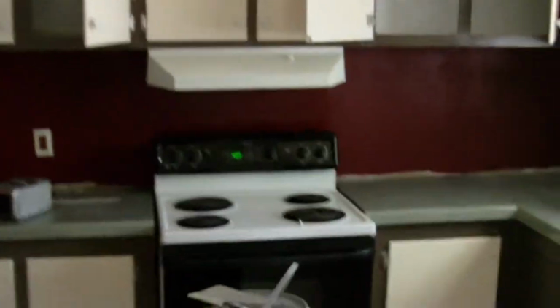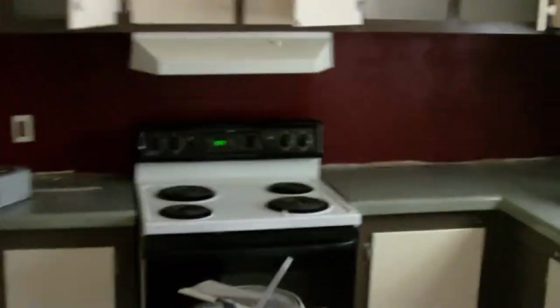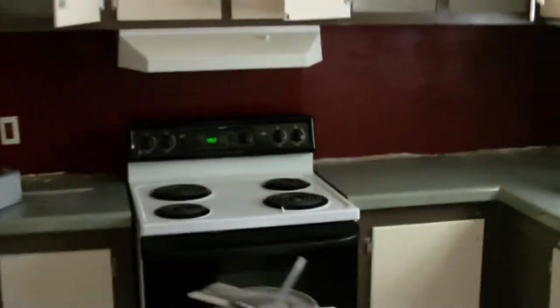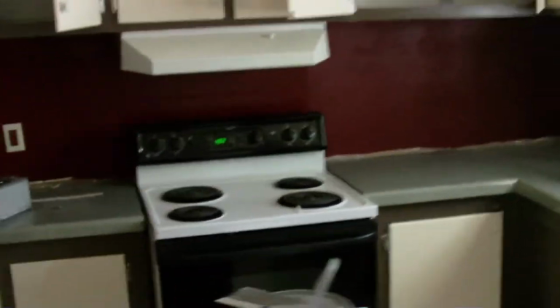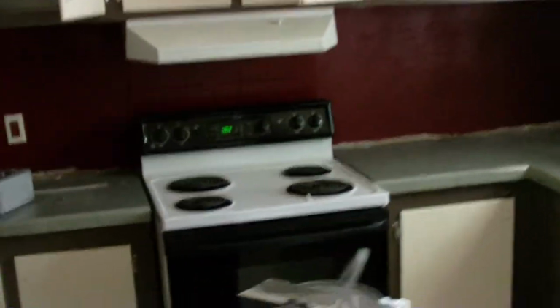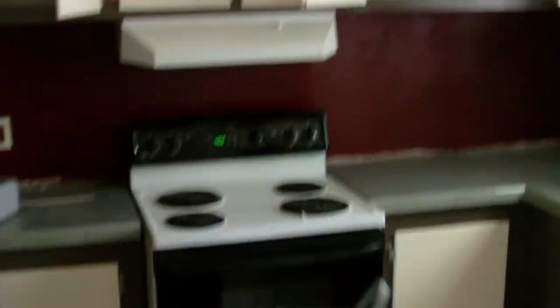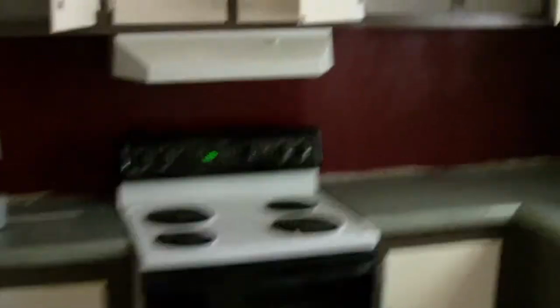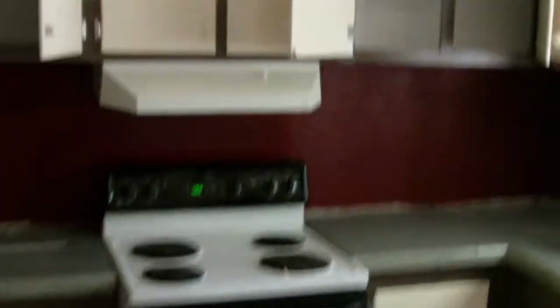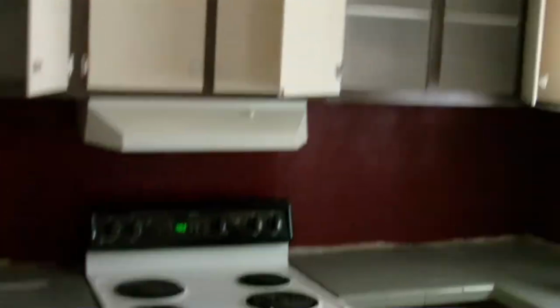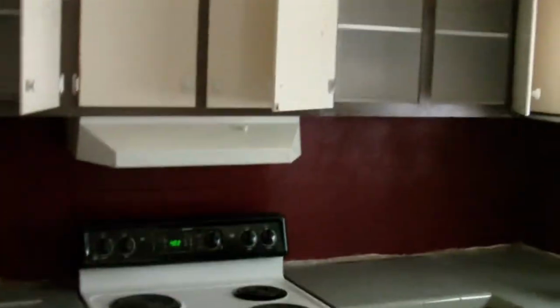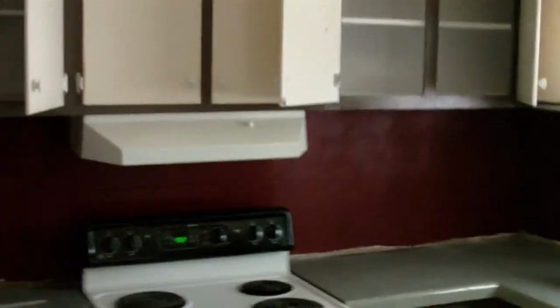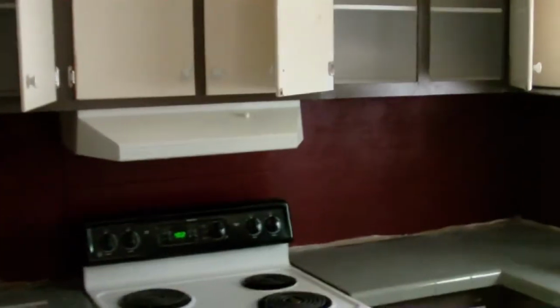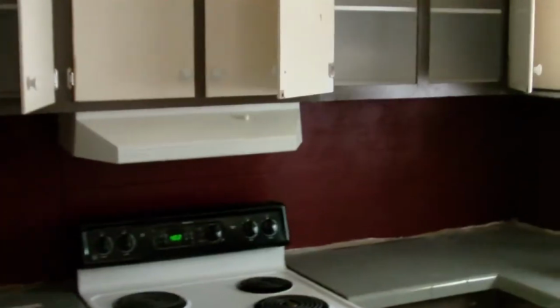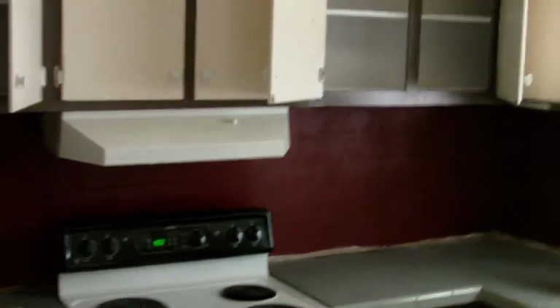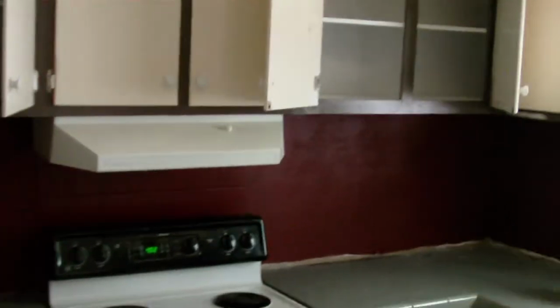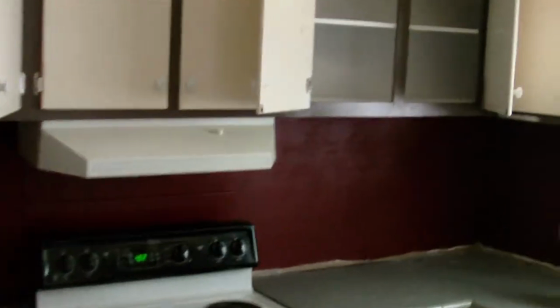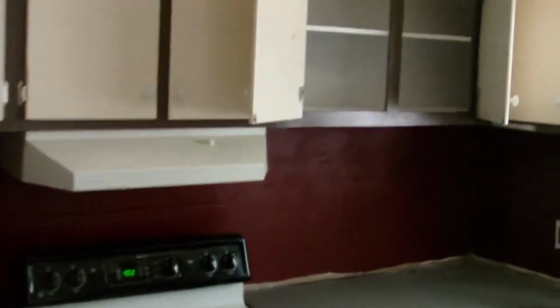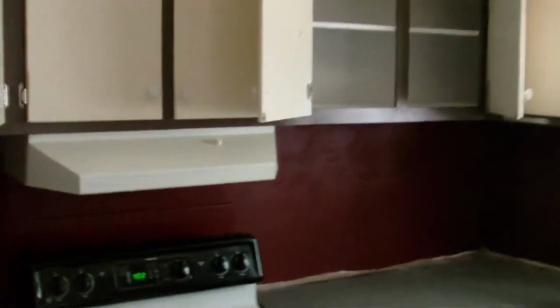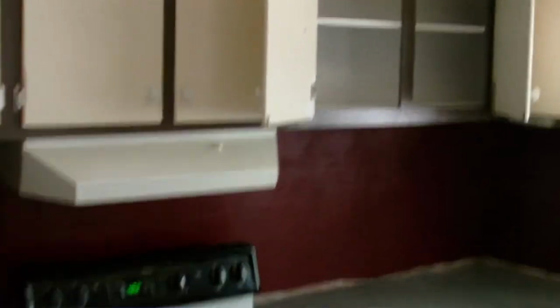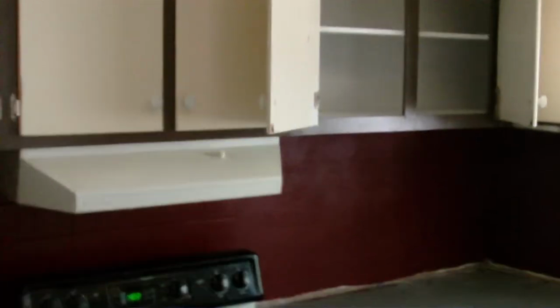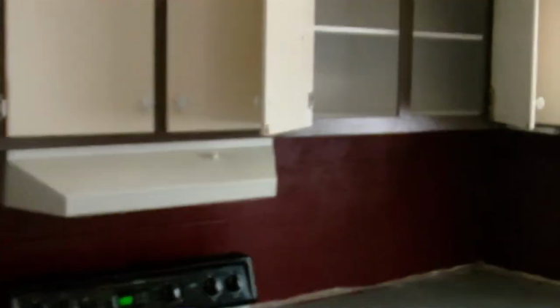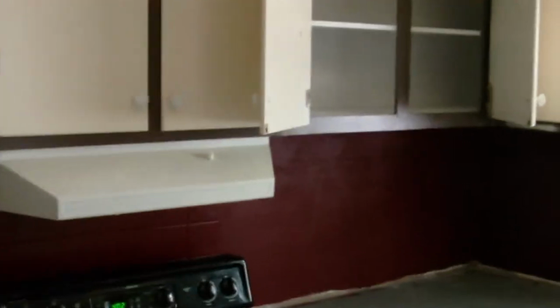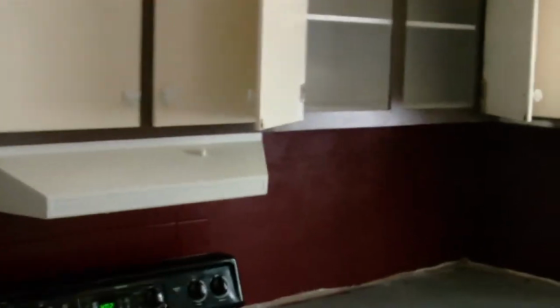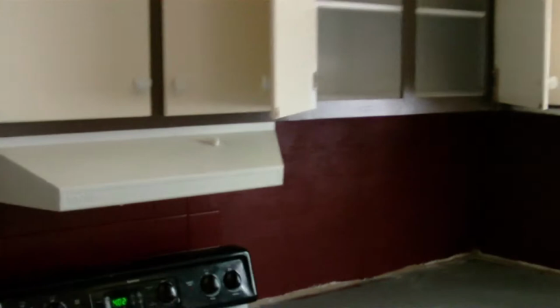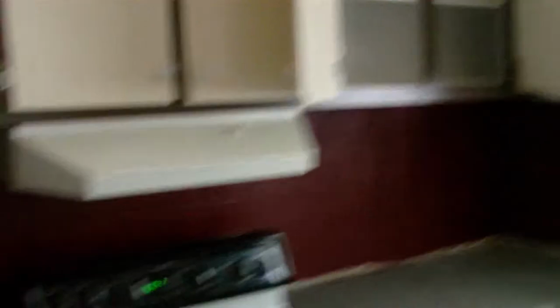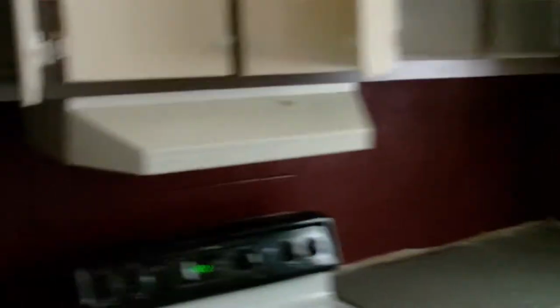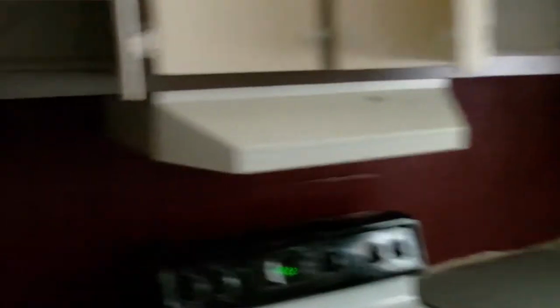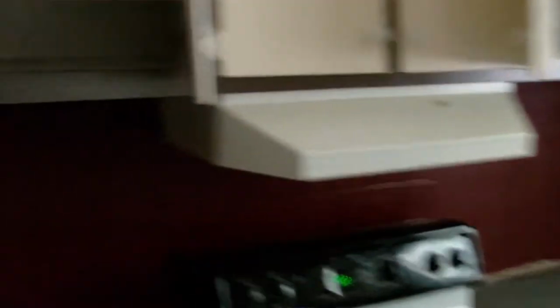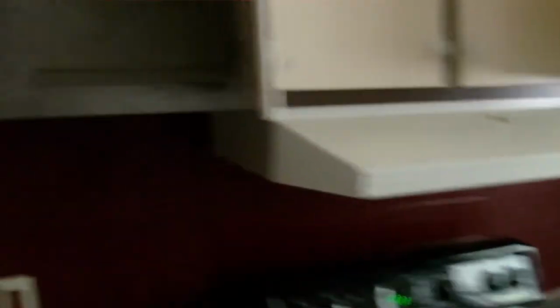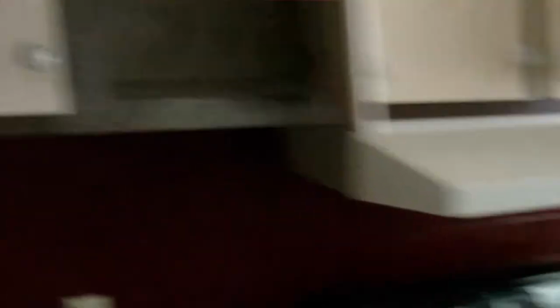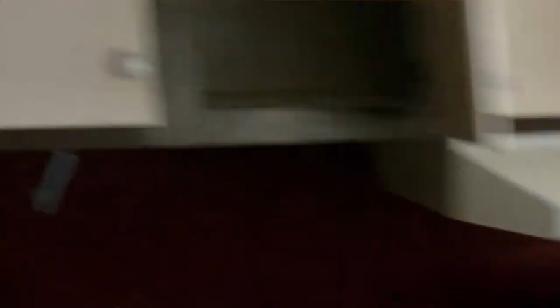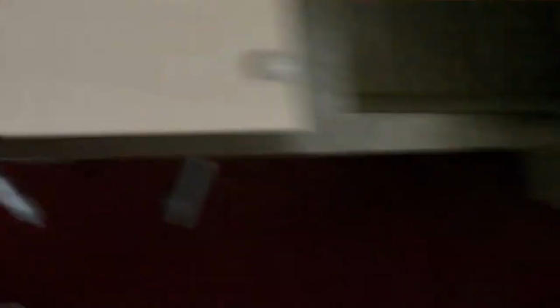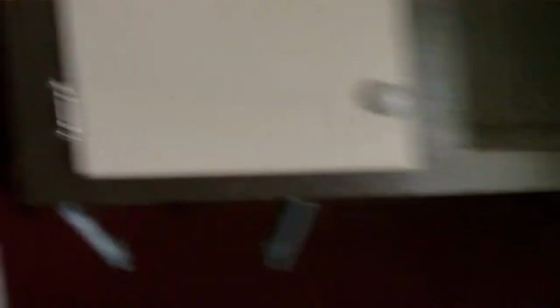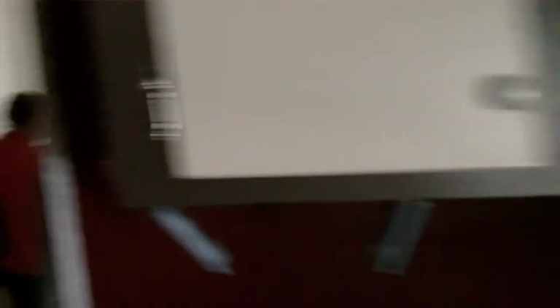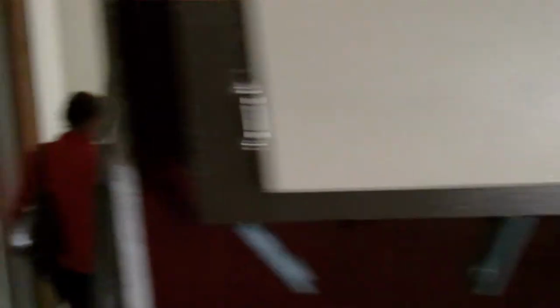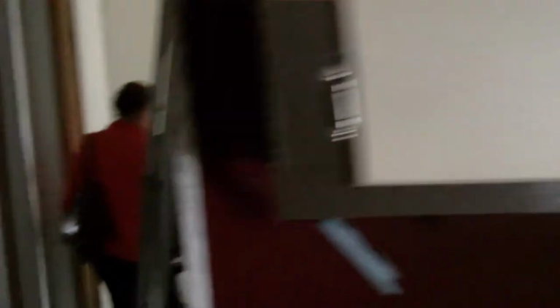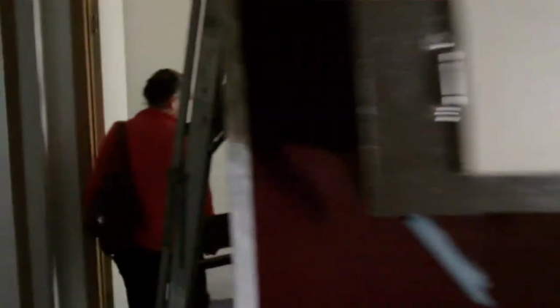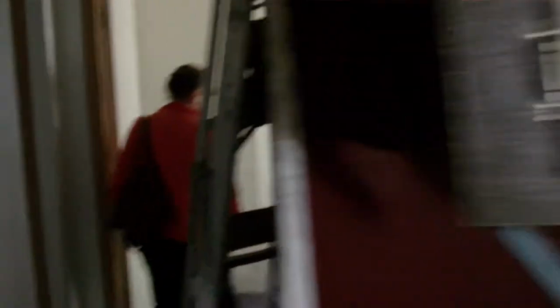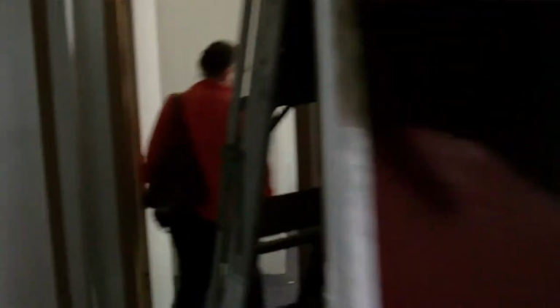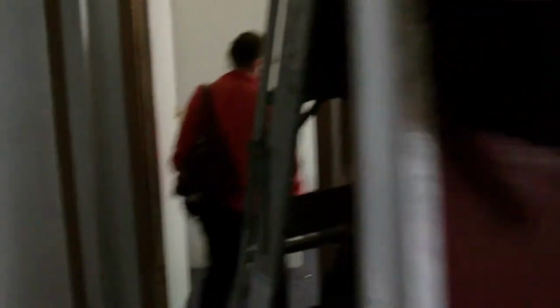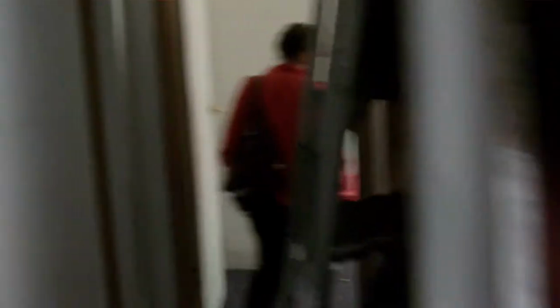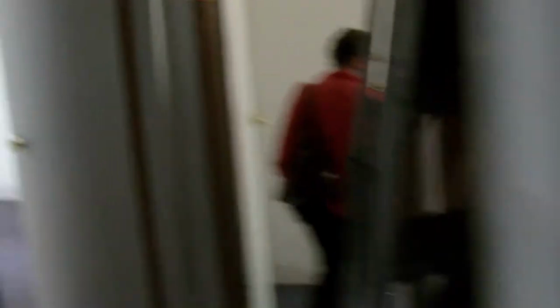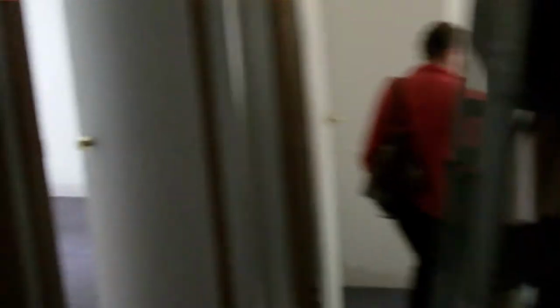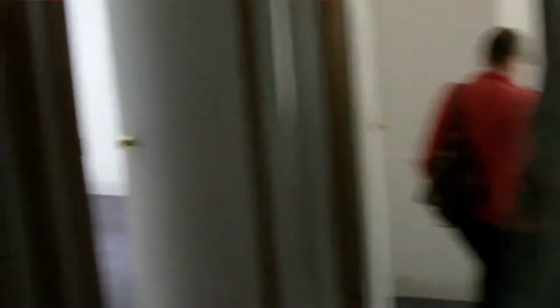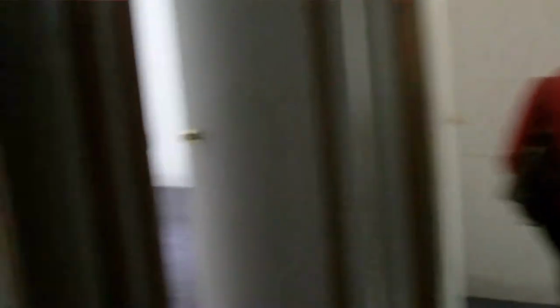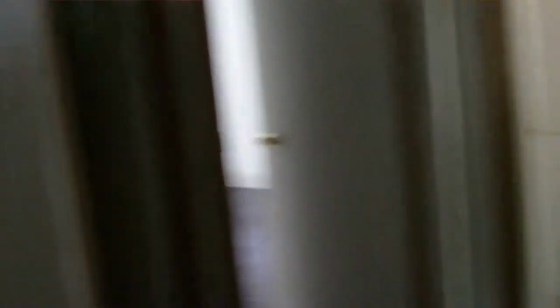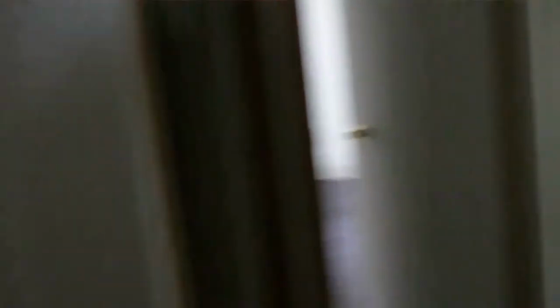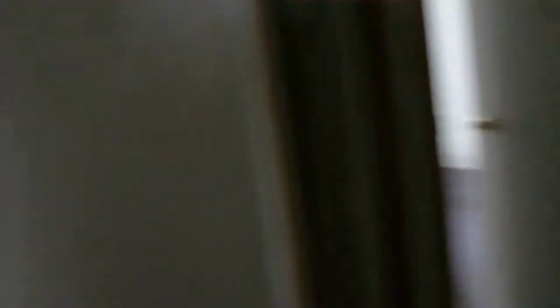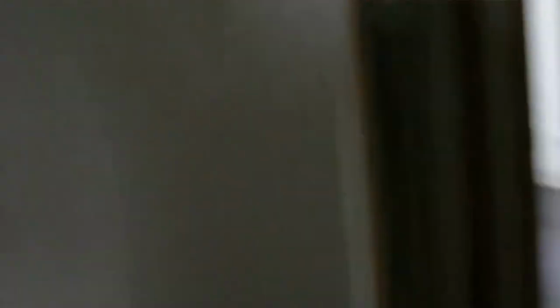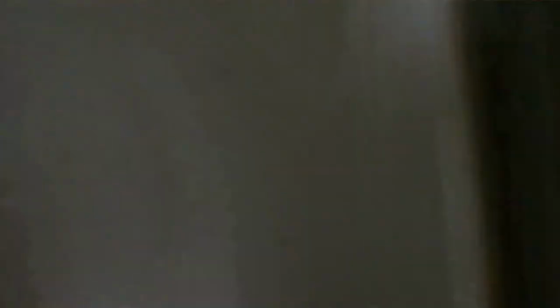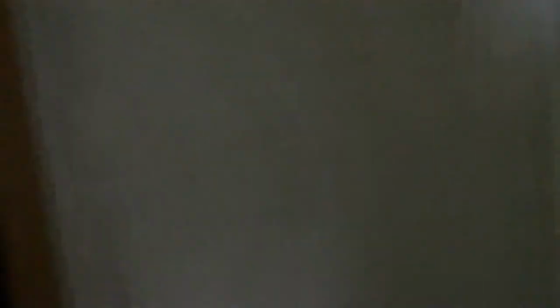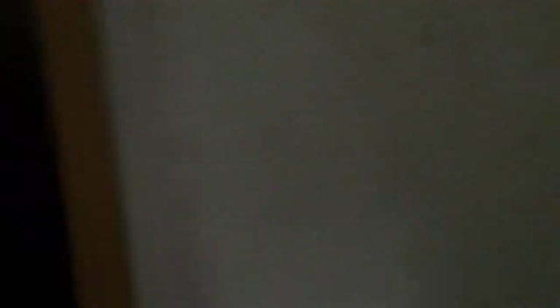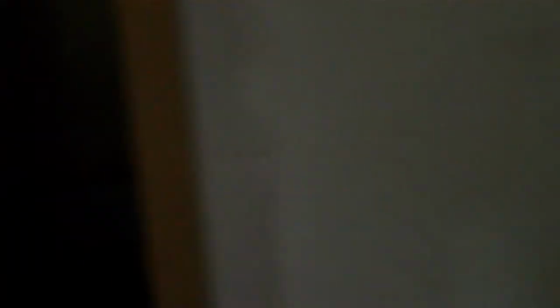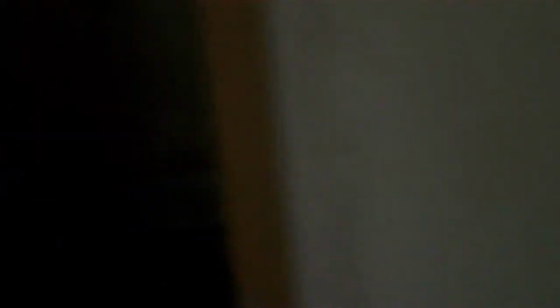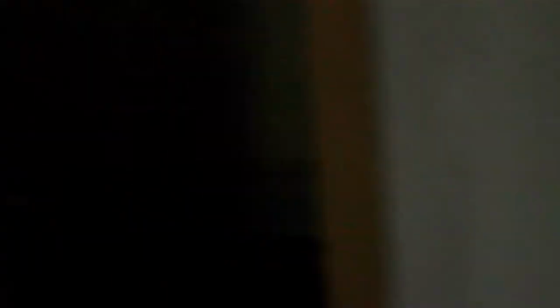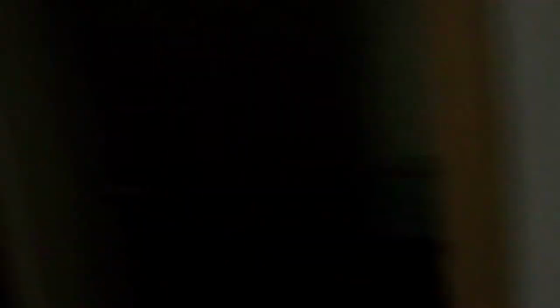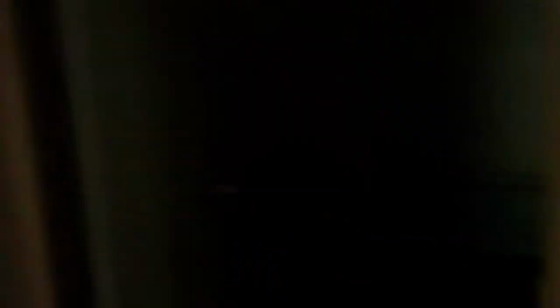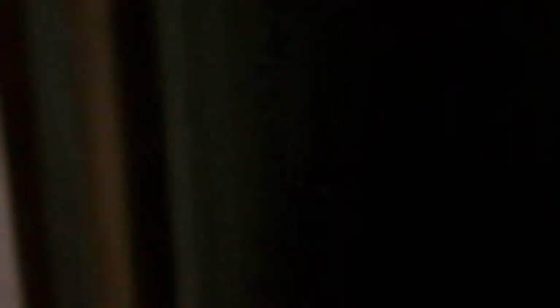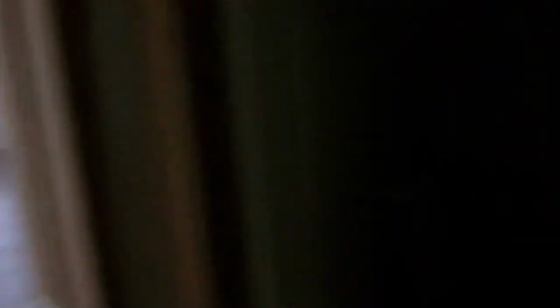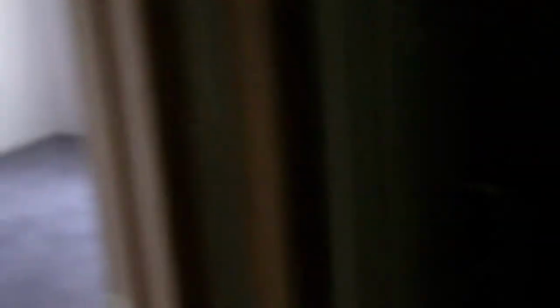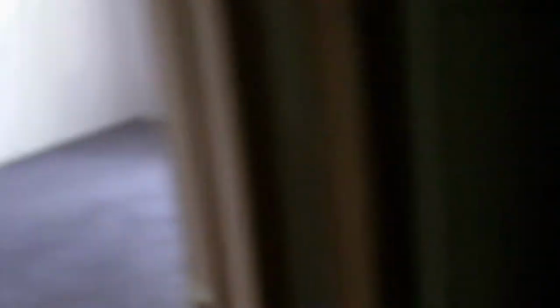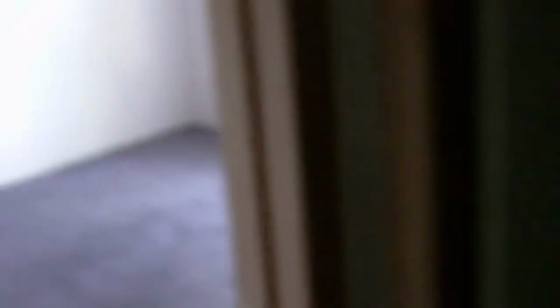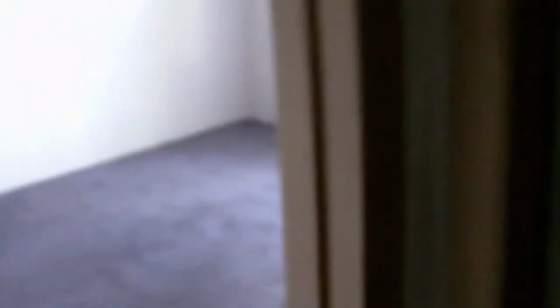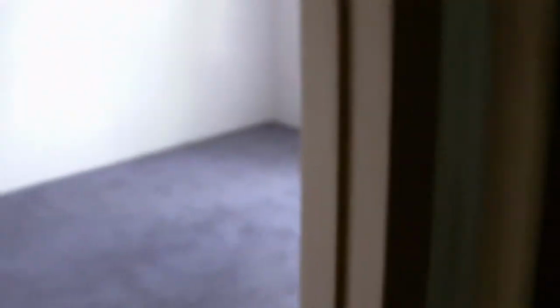Good sized kitchen. How many bedrooms? I believe it's five bedrooms, three bathrooms.